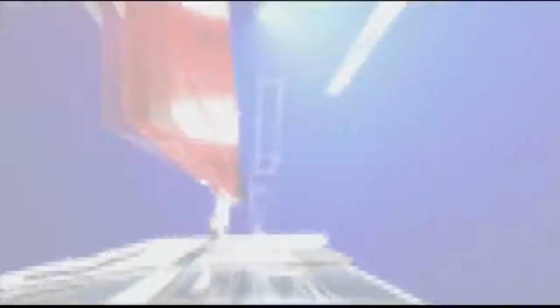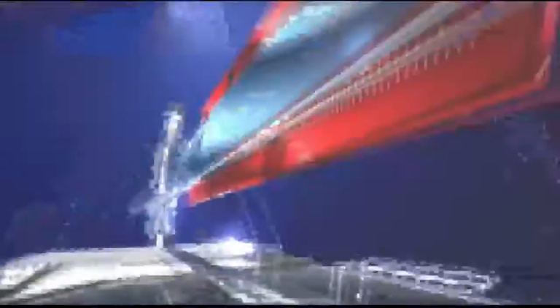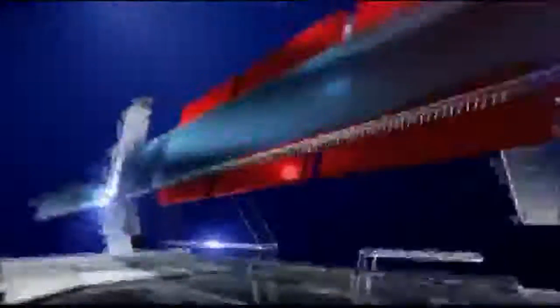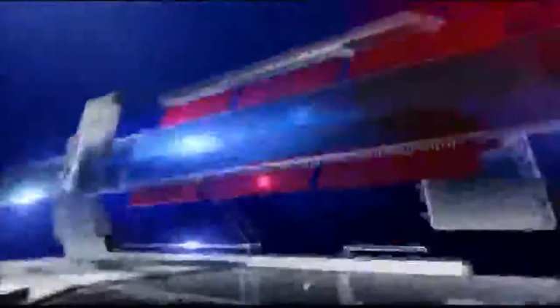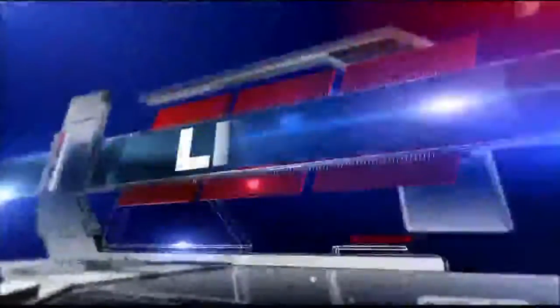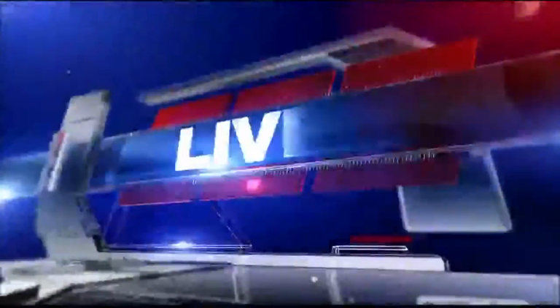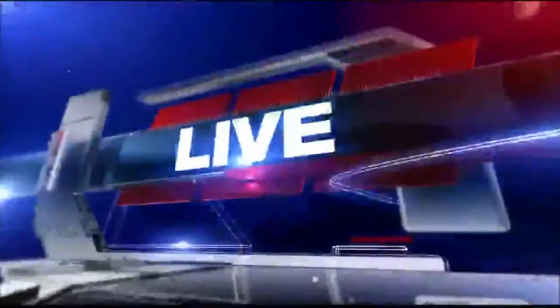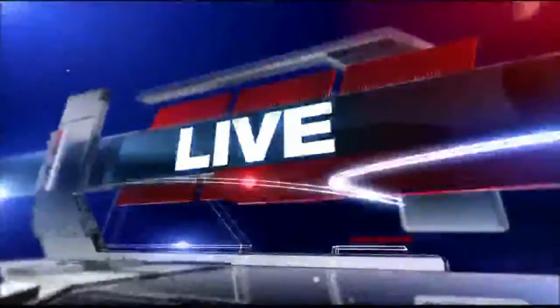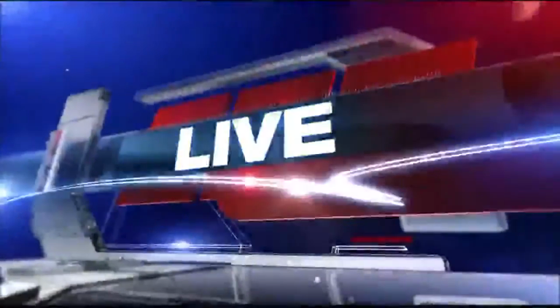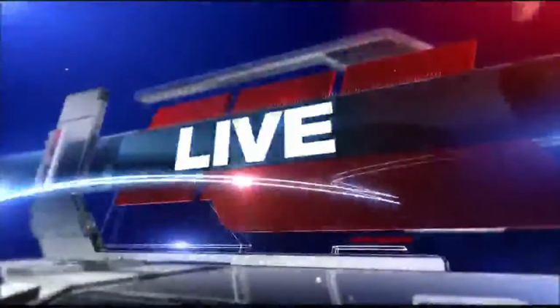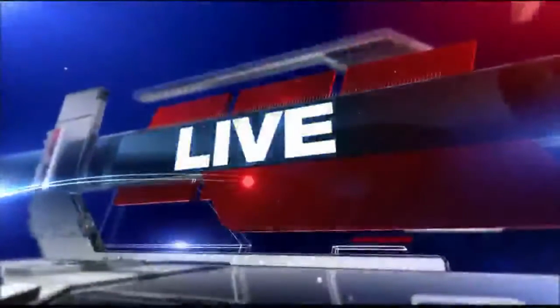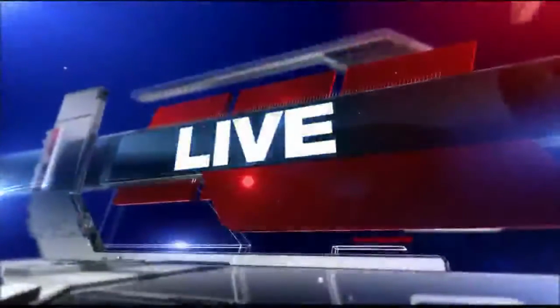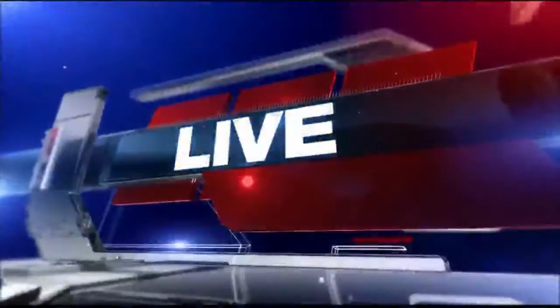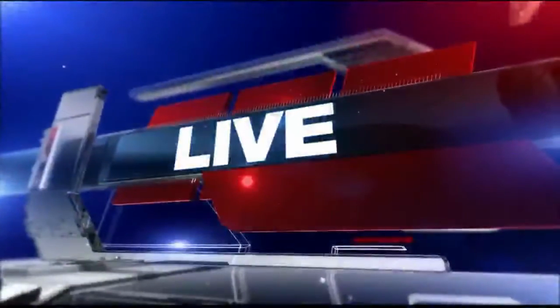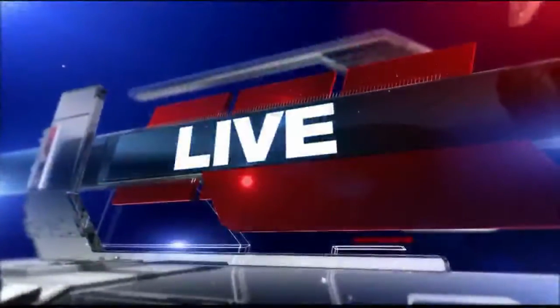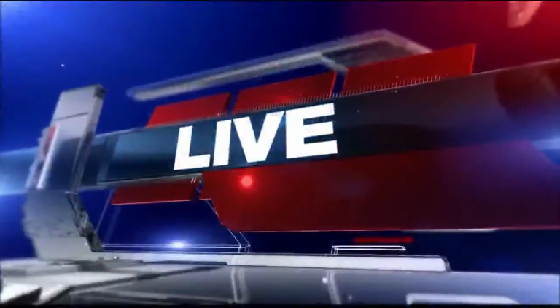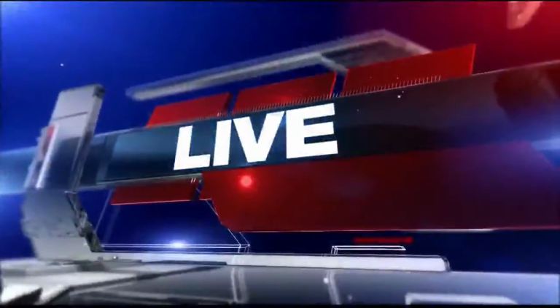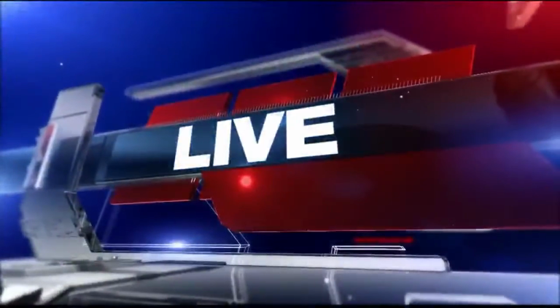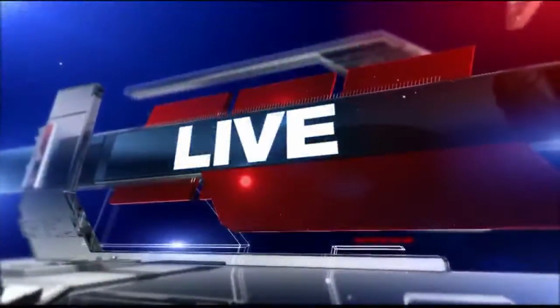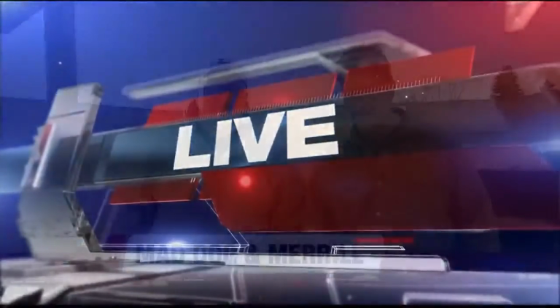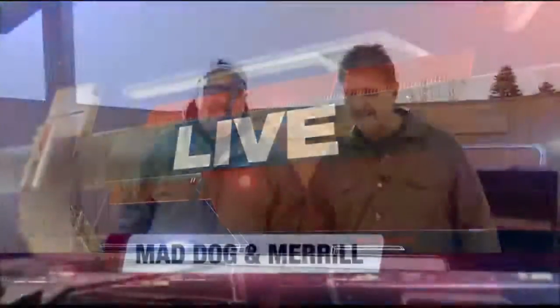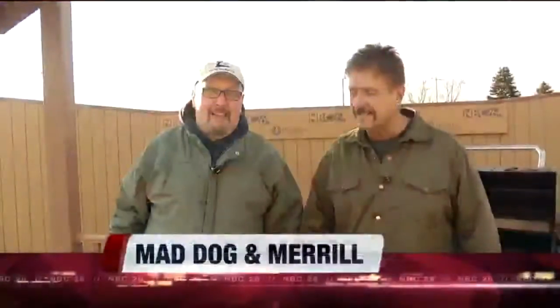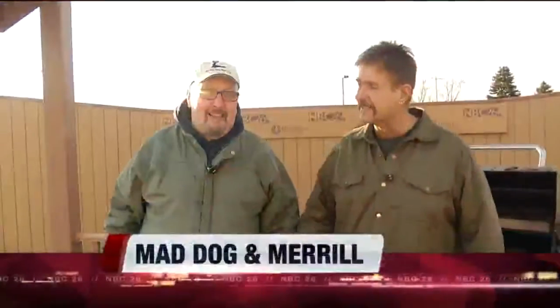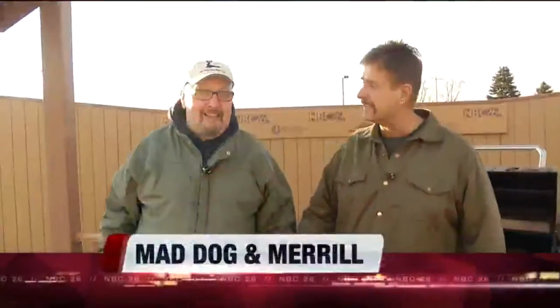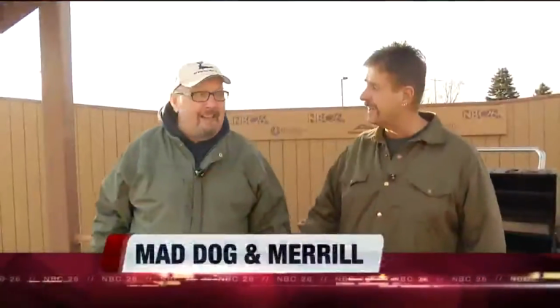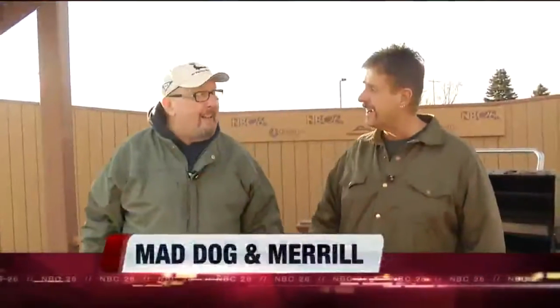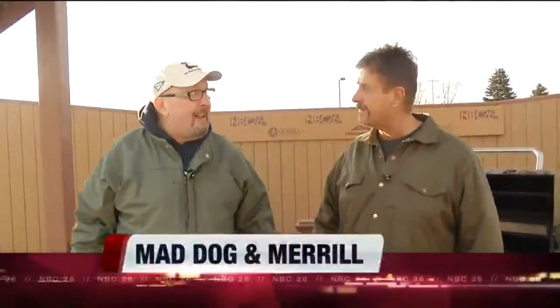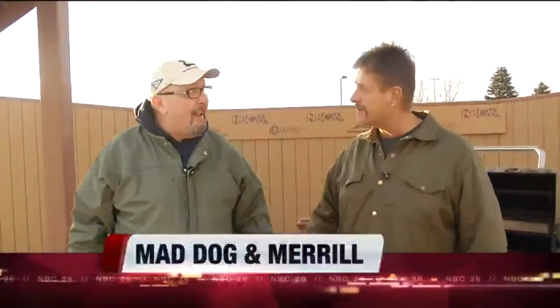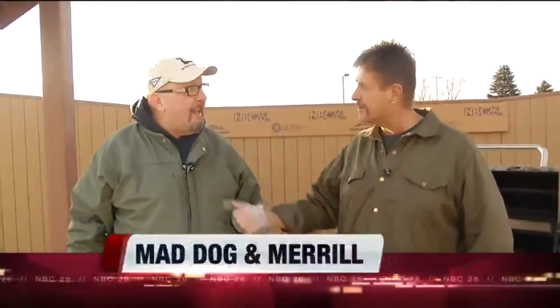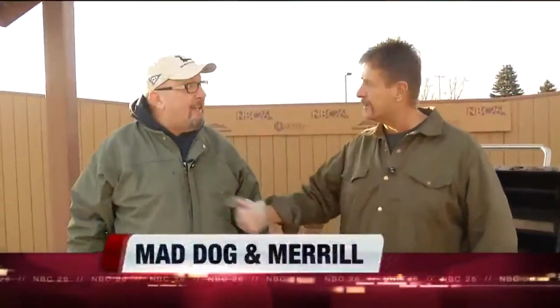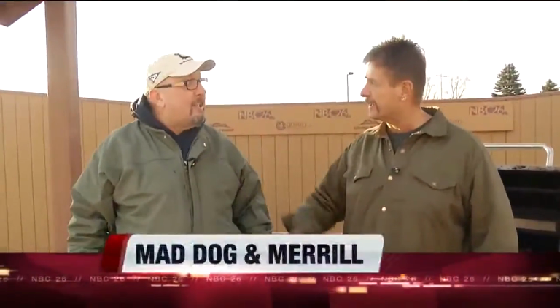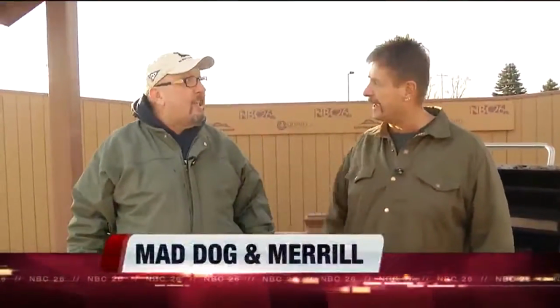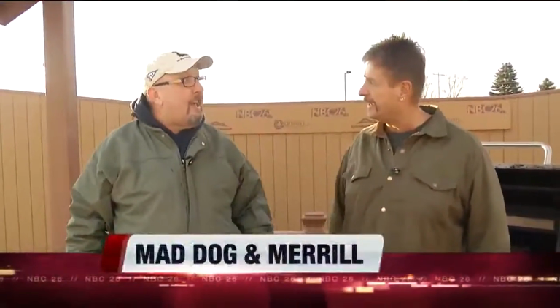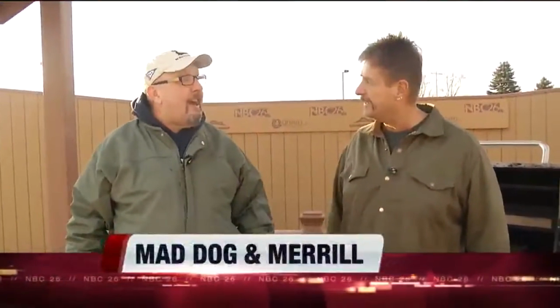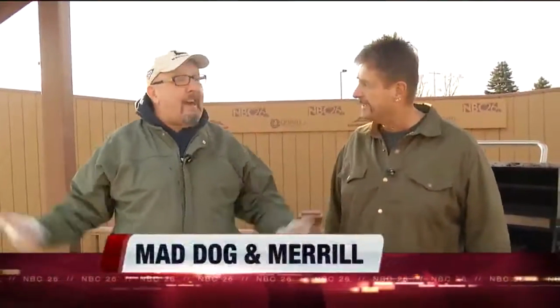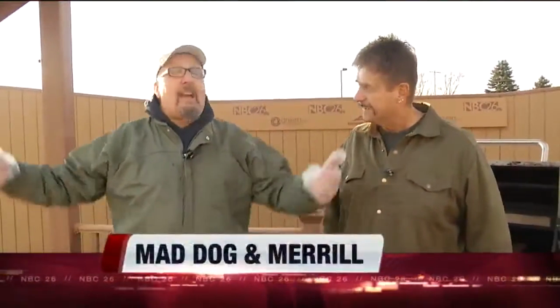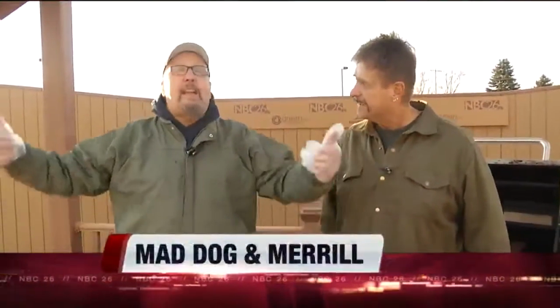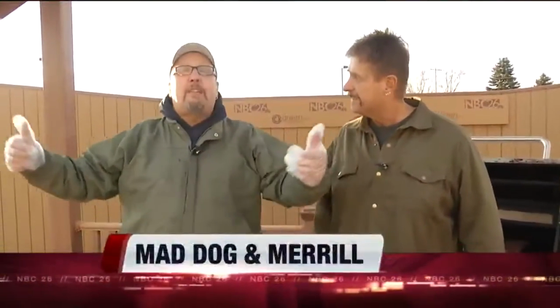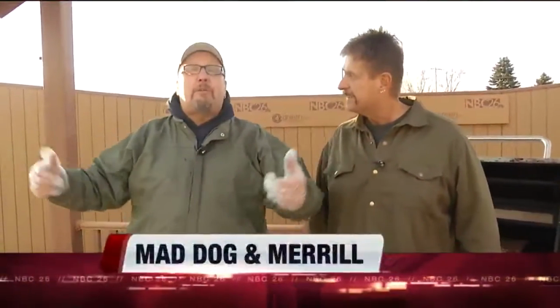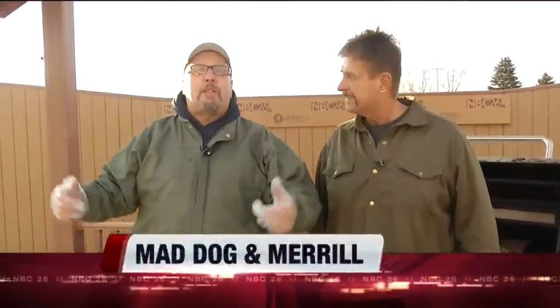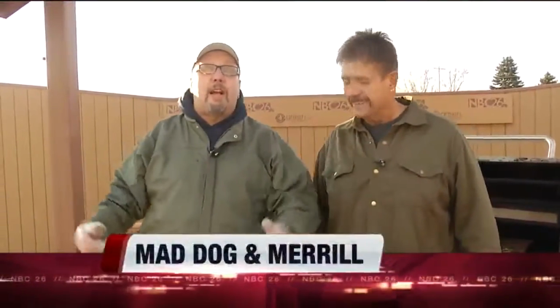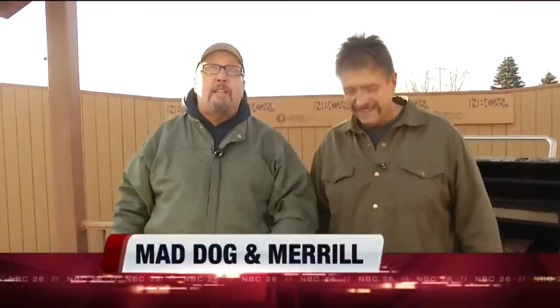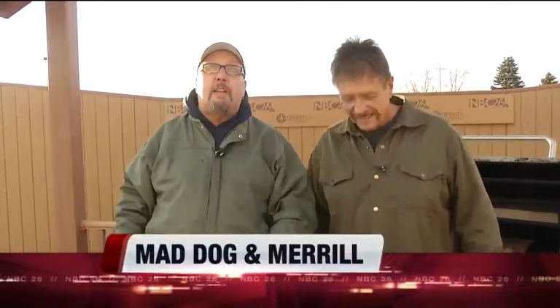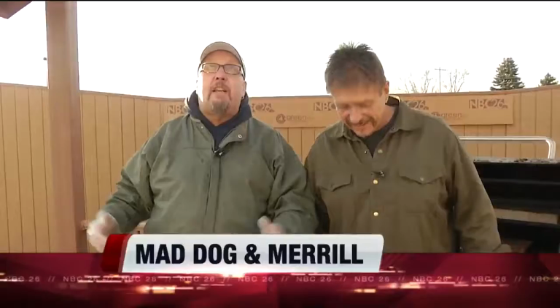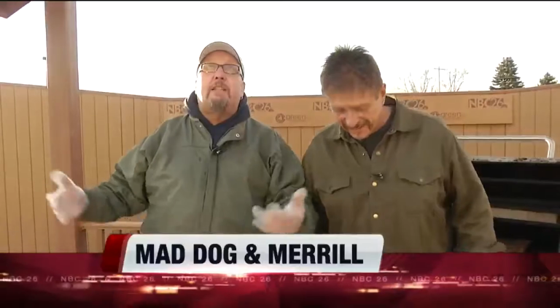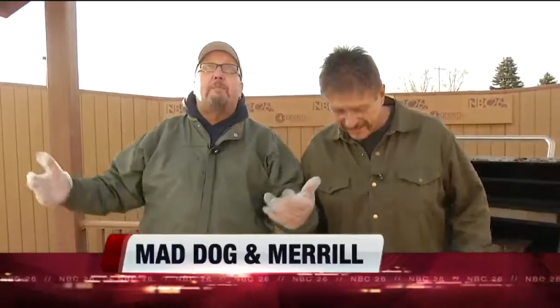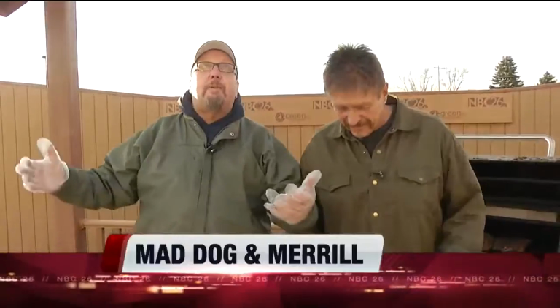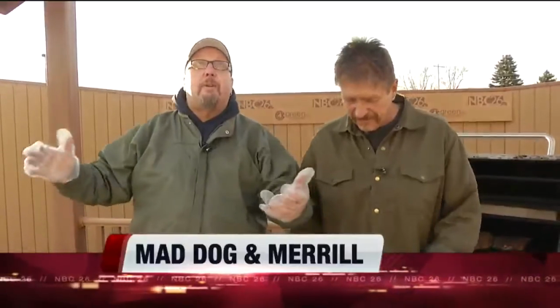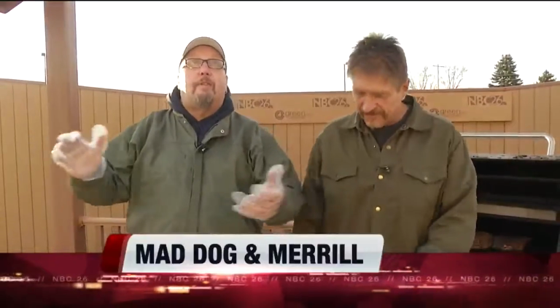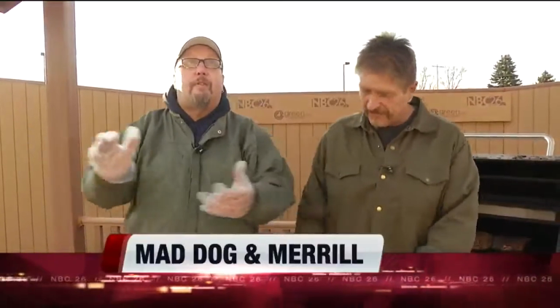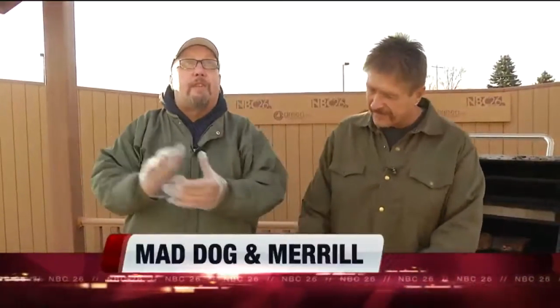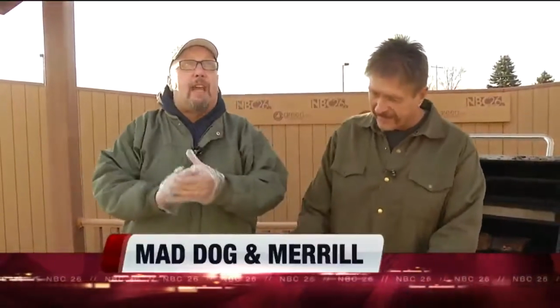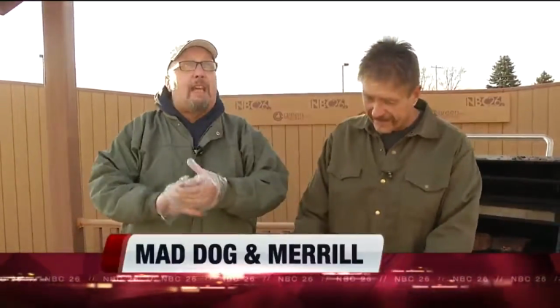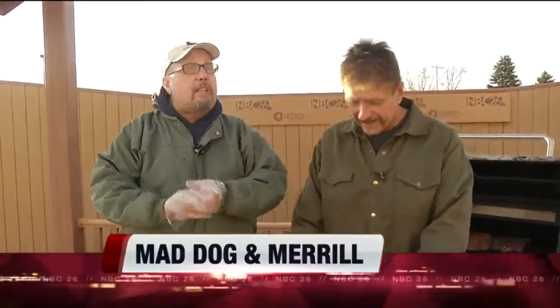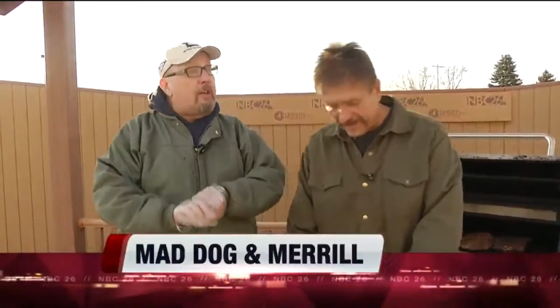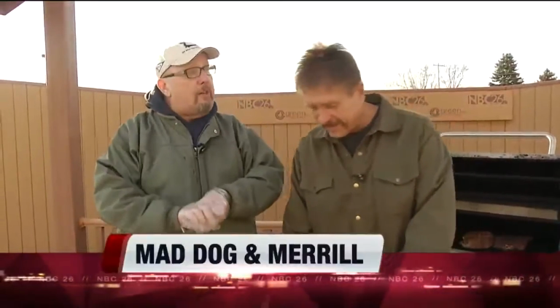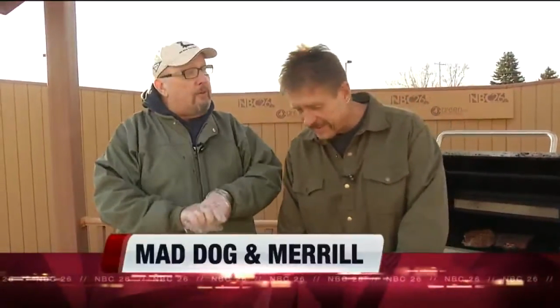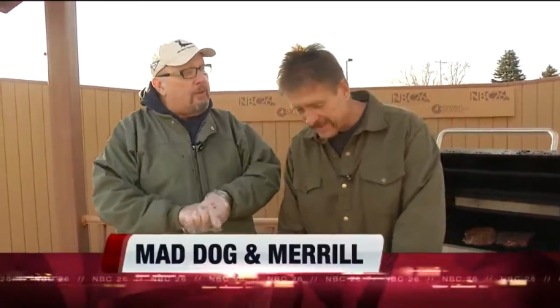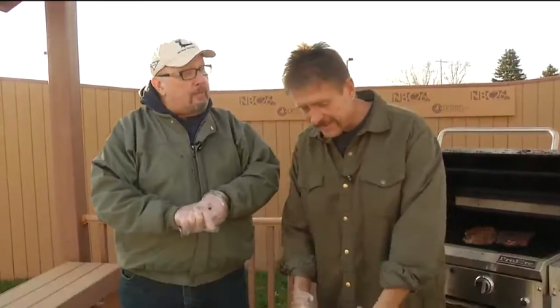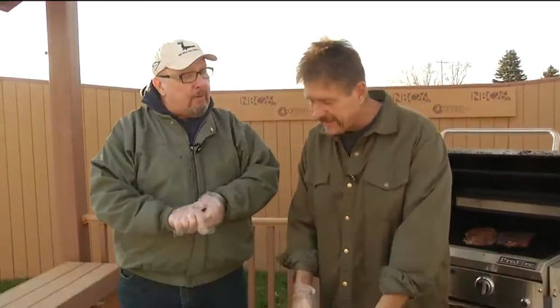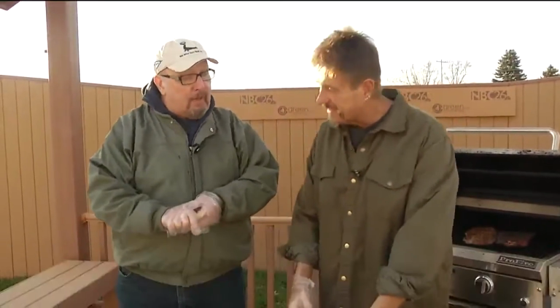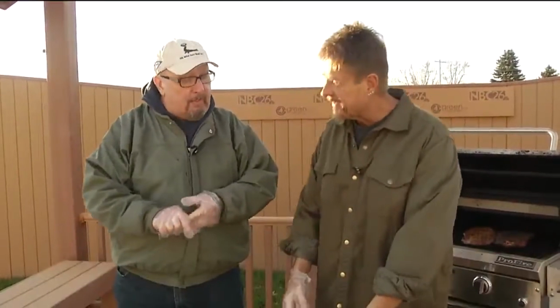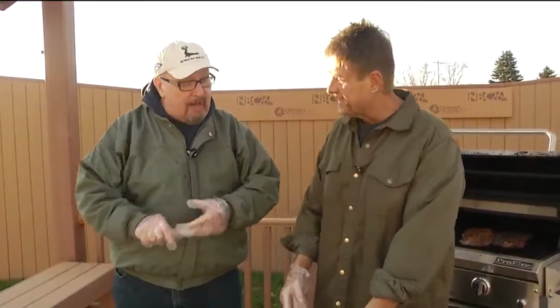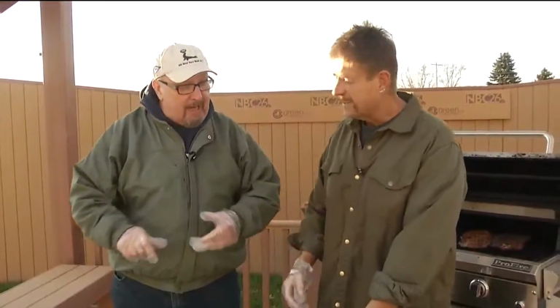Hey, how's everybody doing tonight on Wisconsin Tonight? It is tonight, and it is Wisconsin, and it's a beautiful day to start doing some grilling.